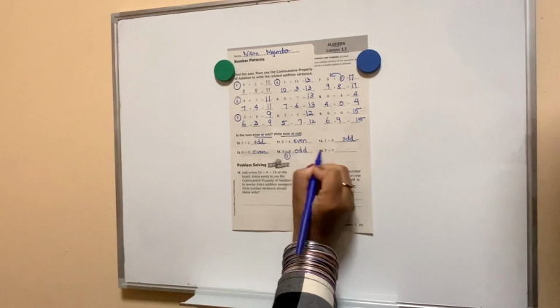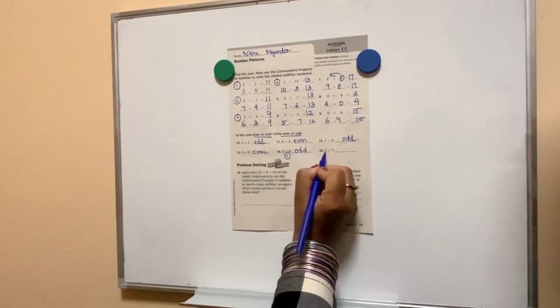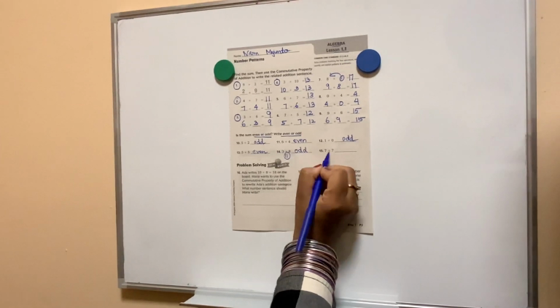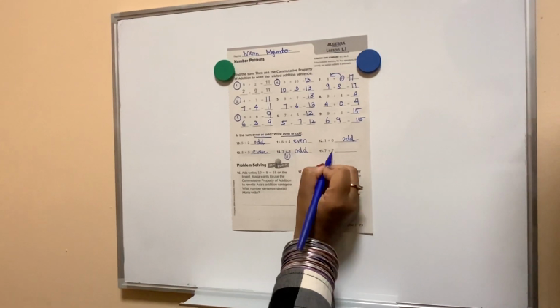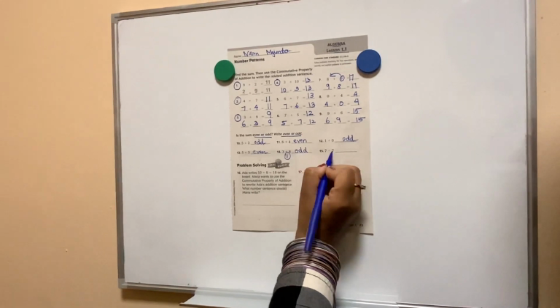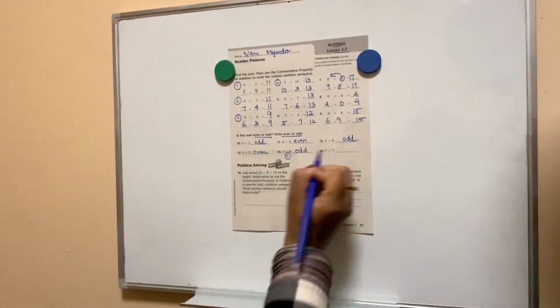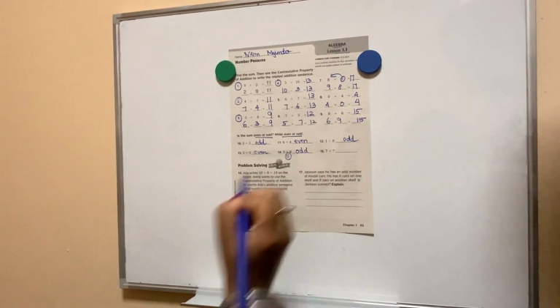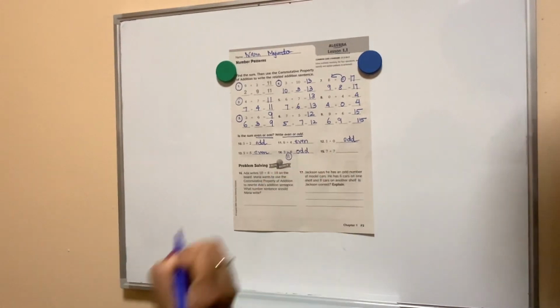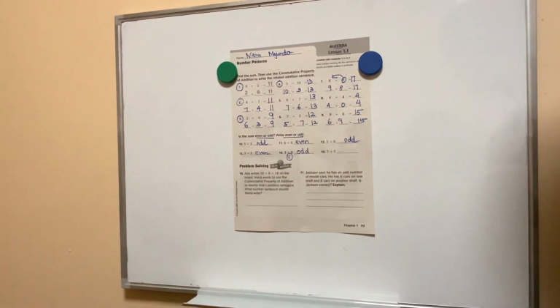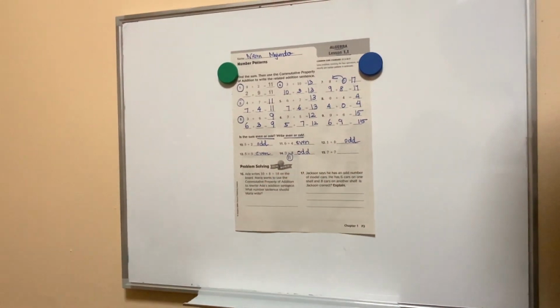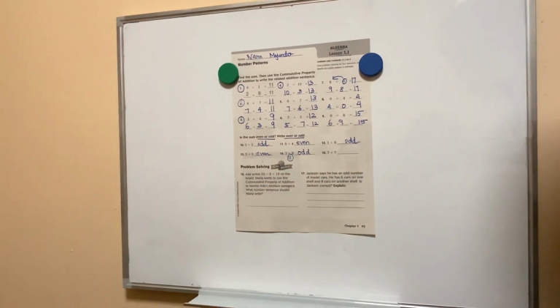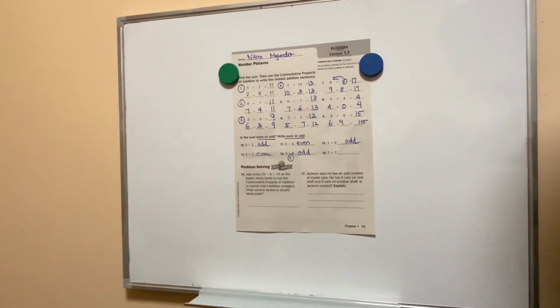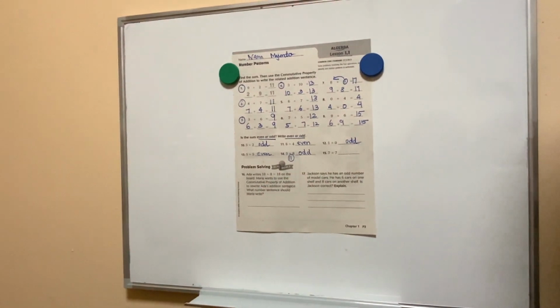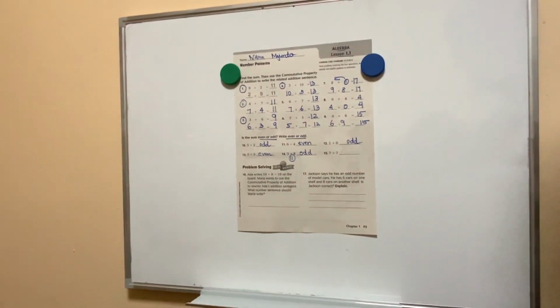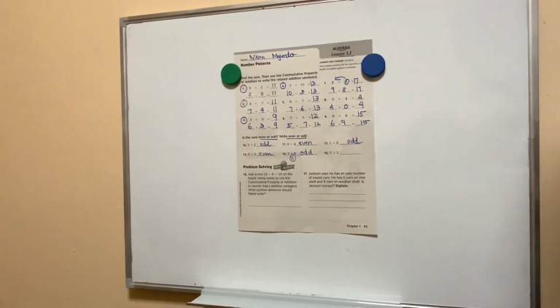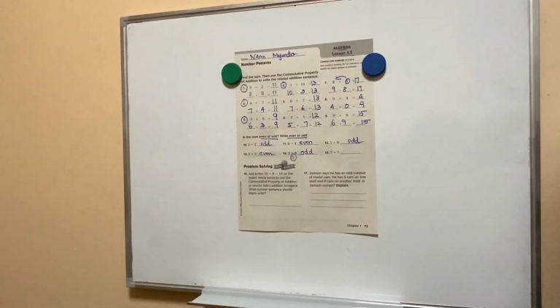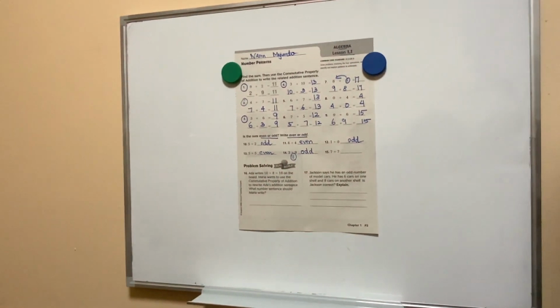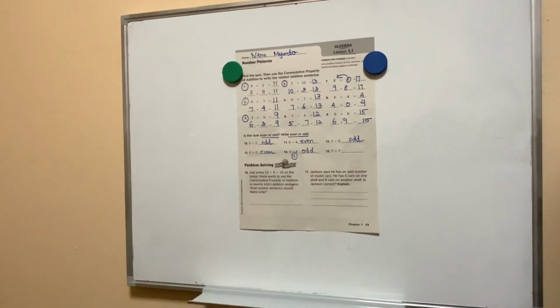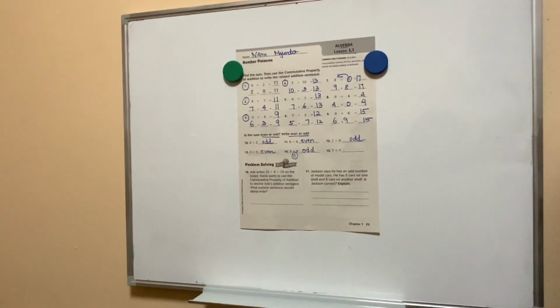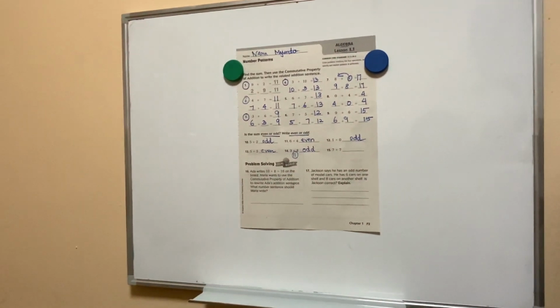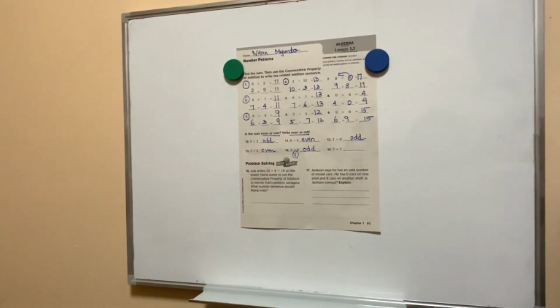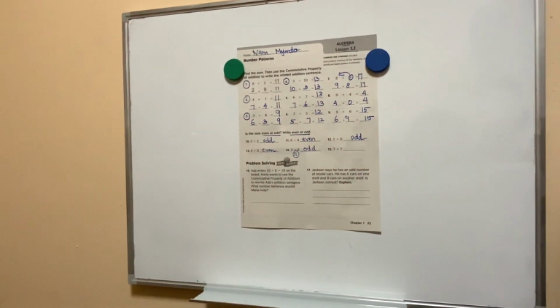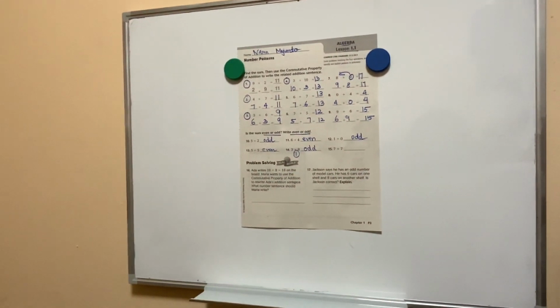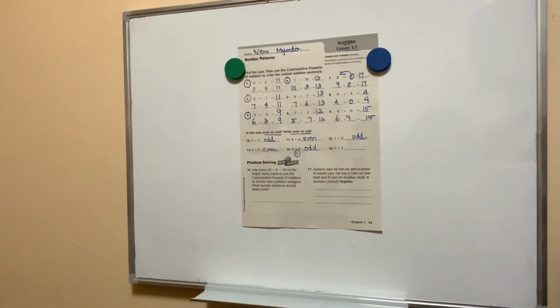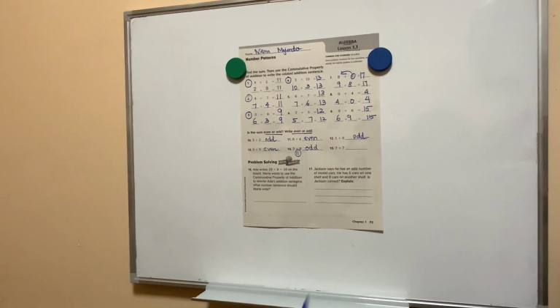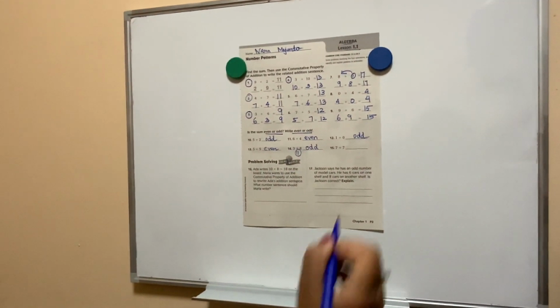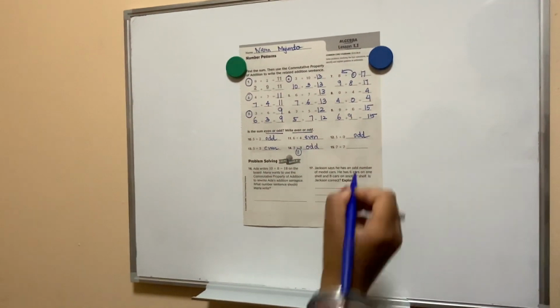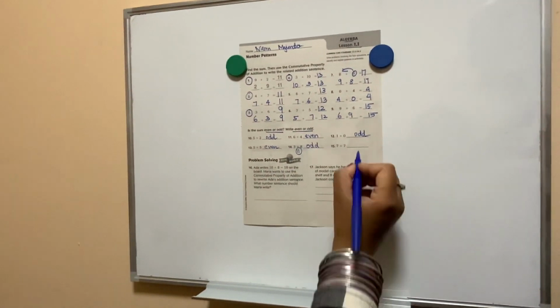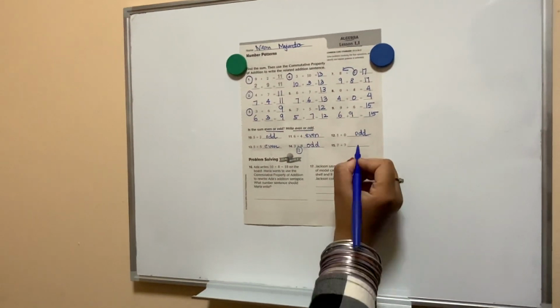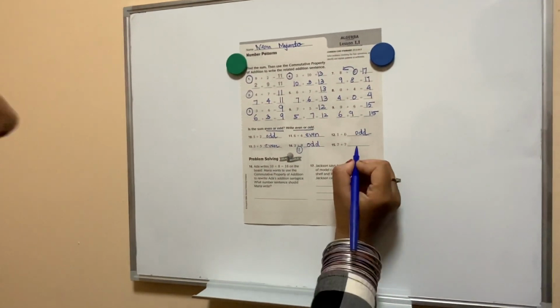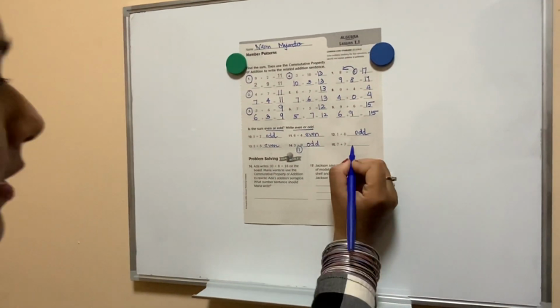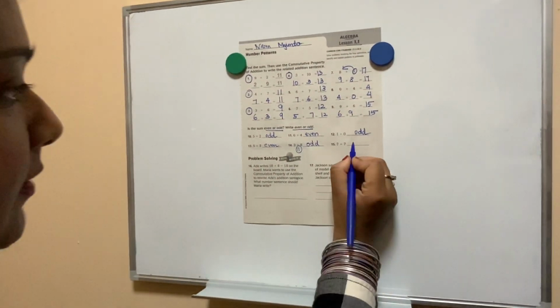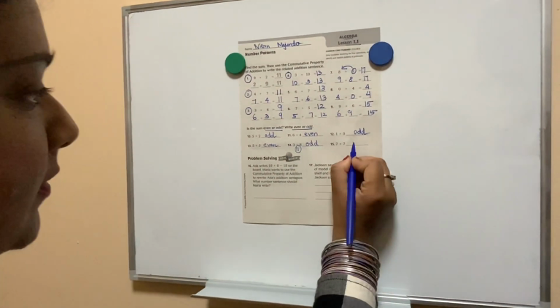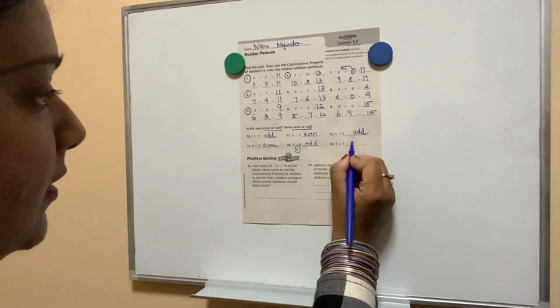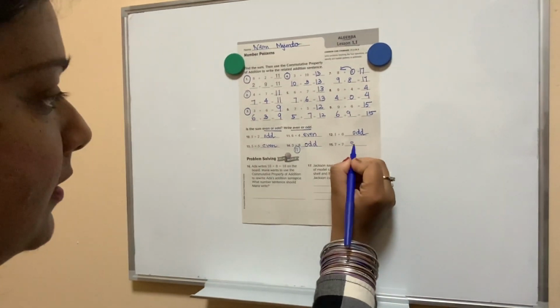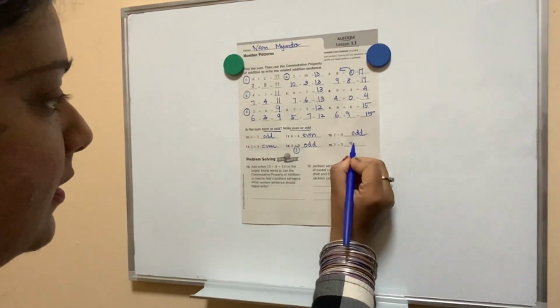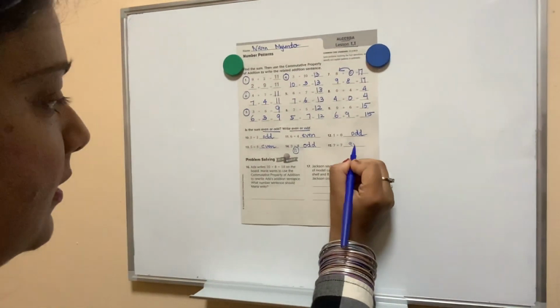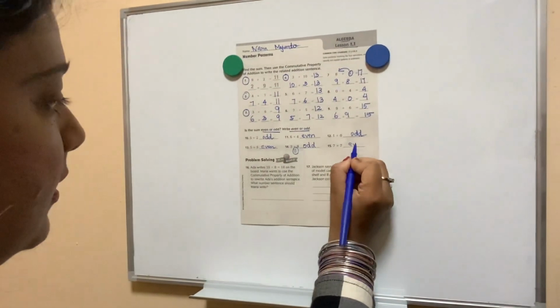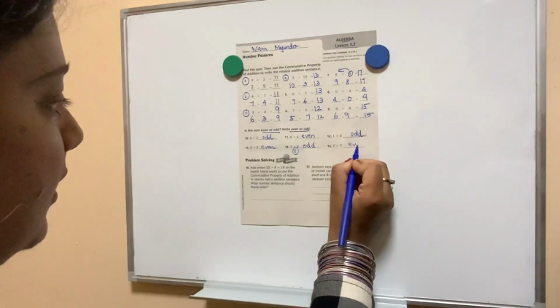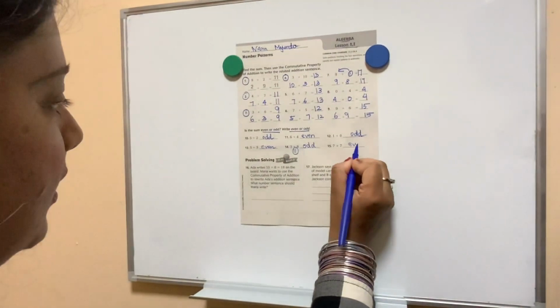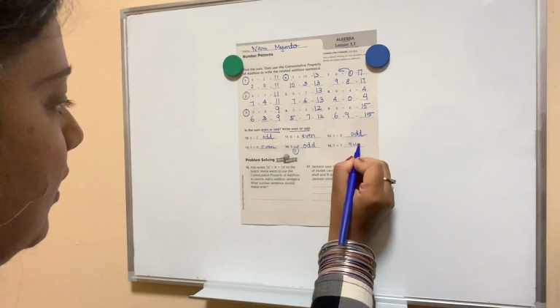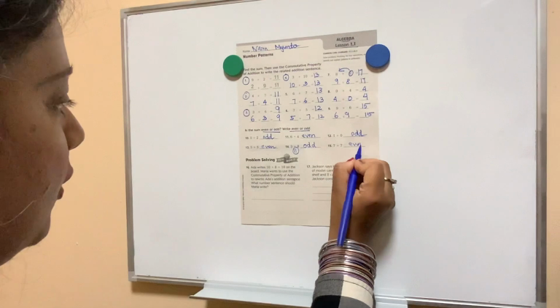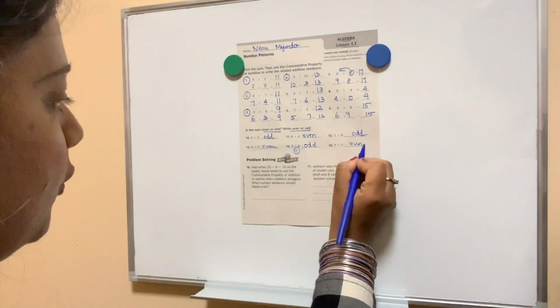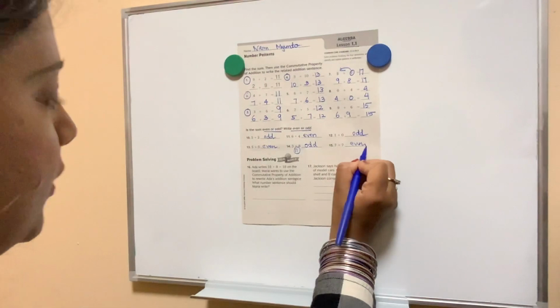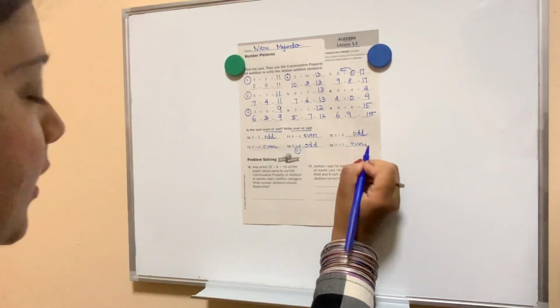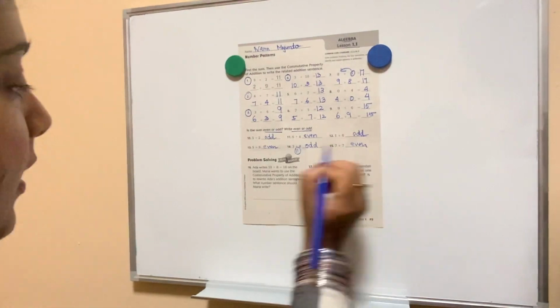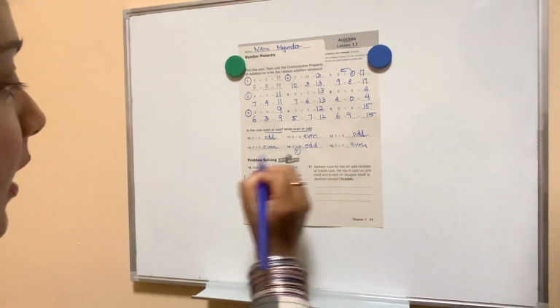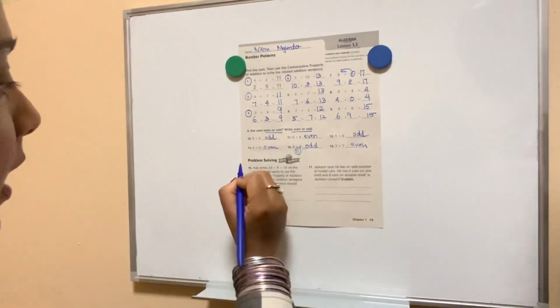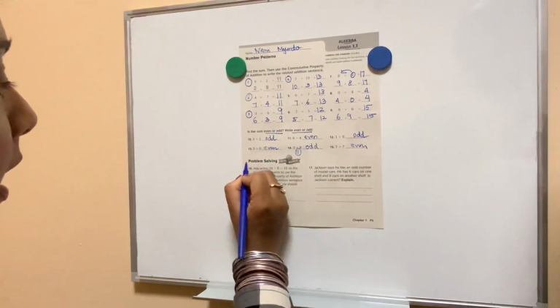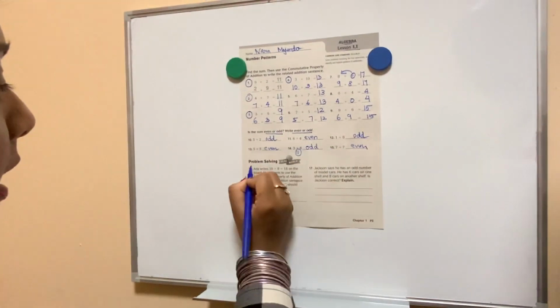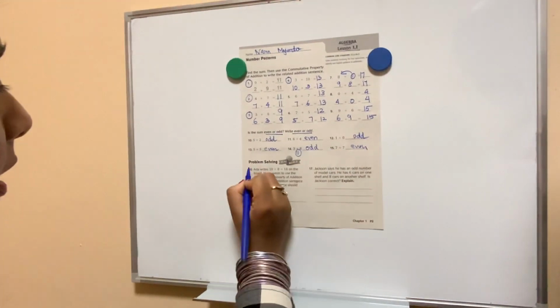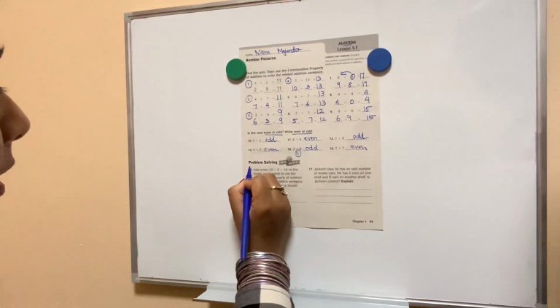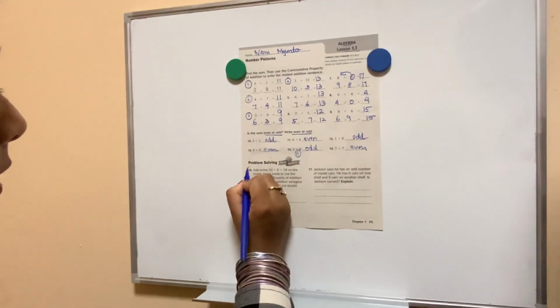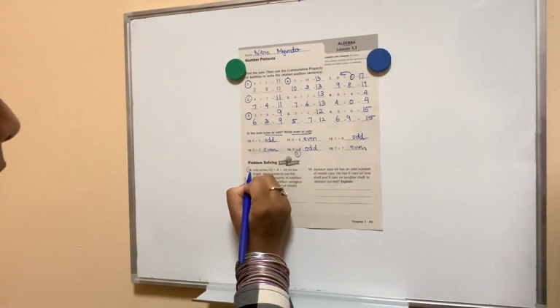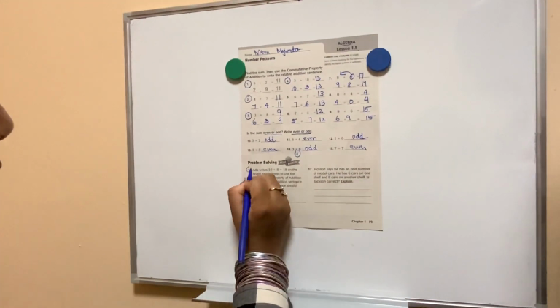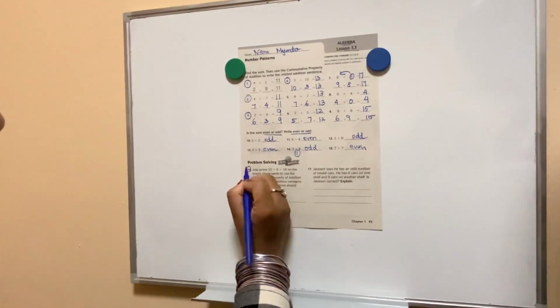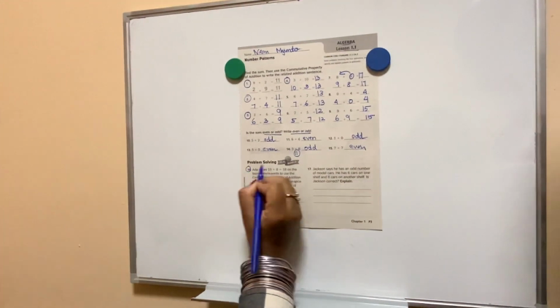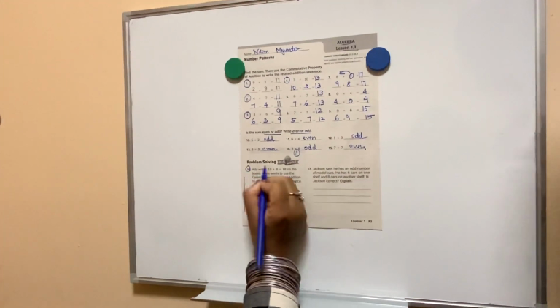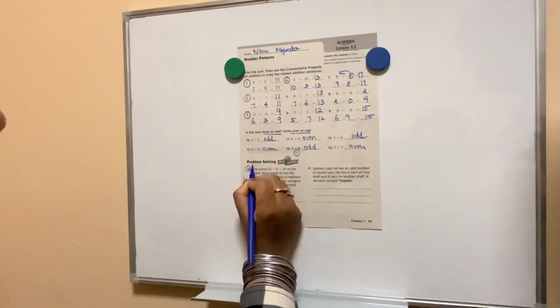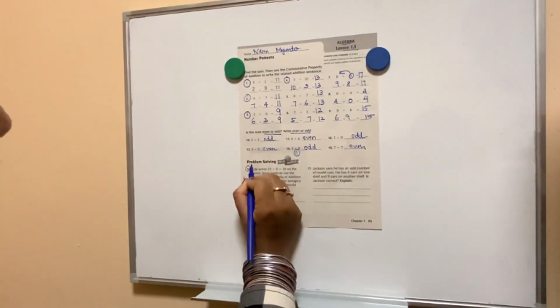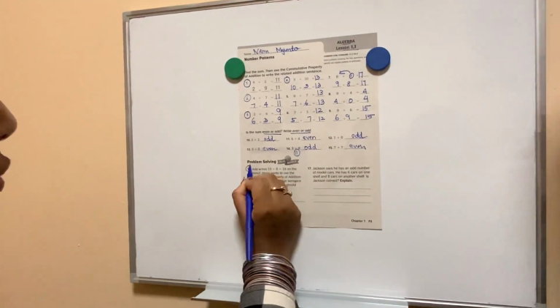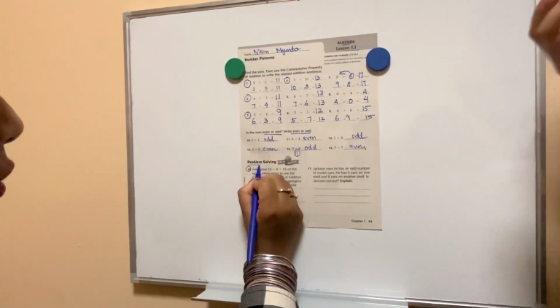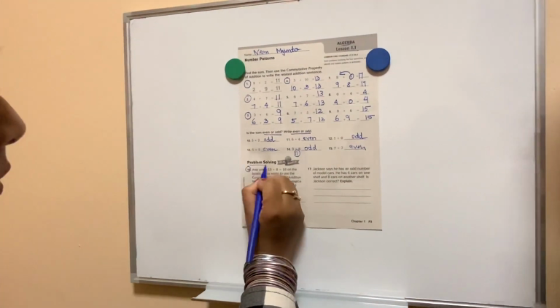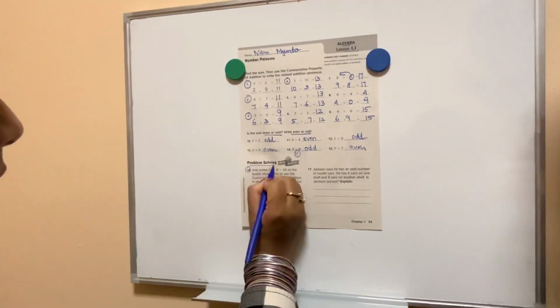7 plus 7 is? Even. Okay, problem solving.